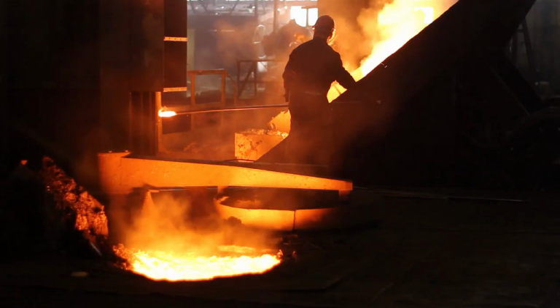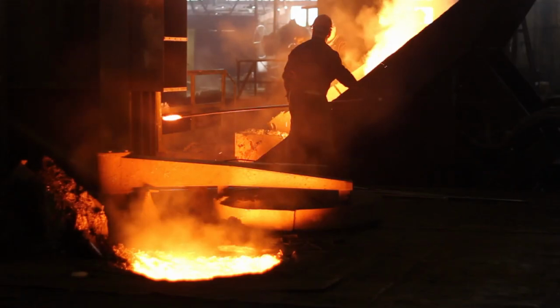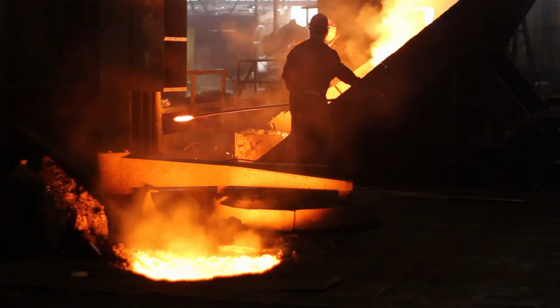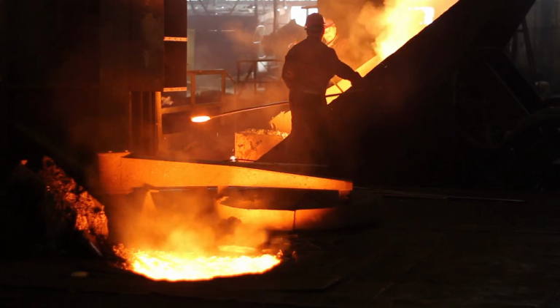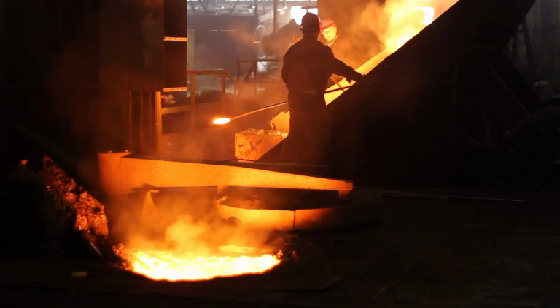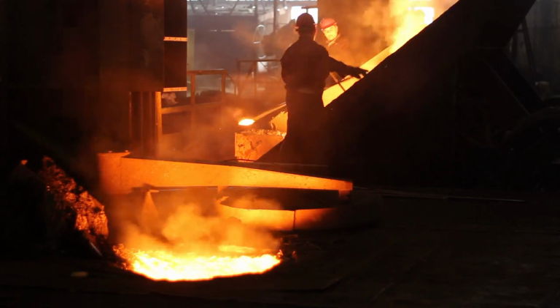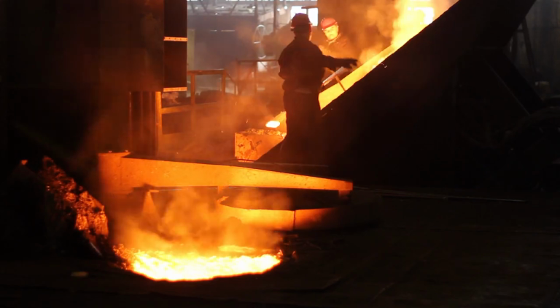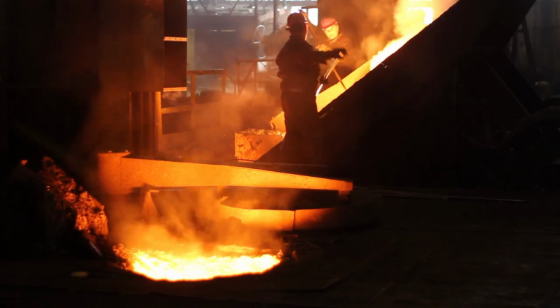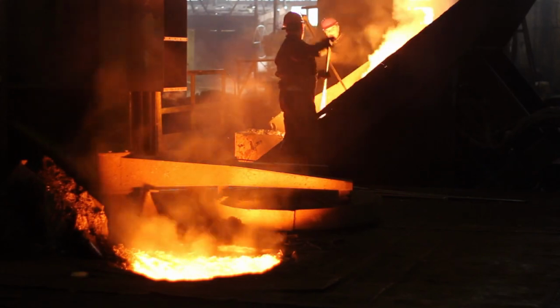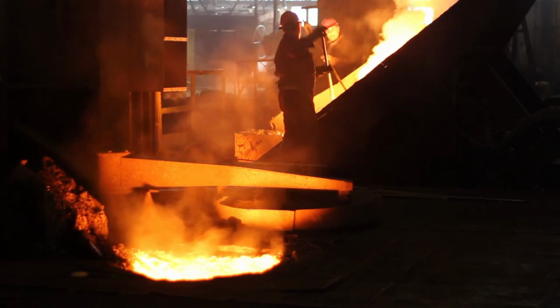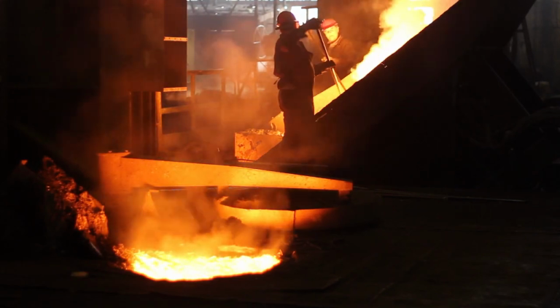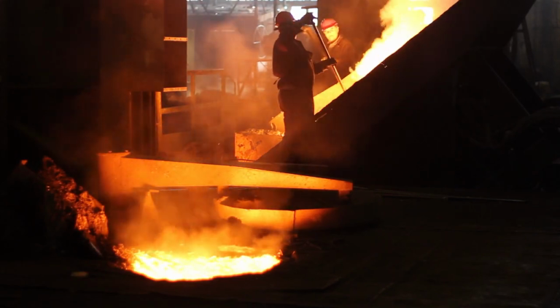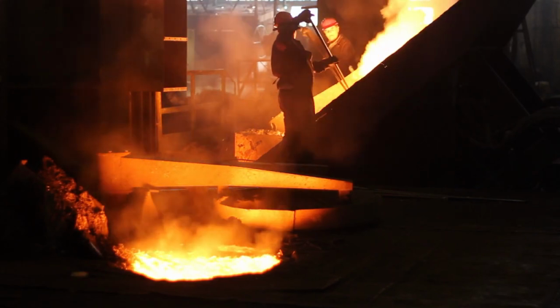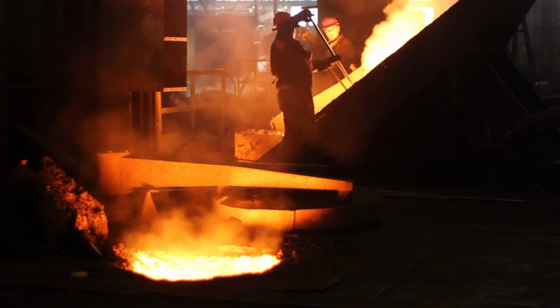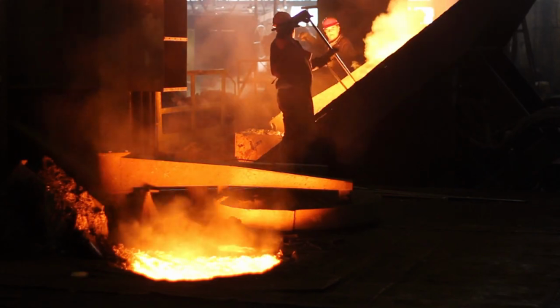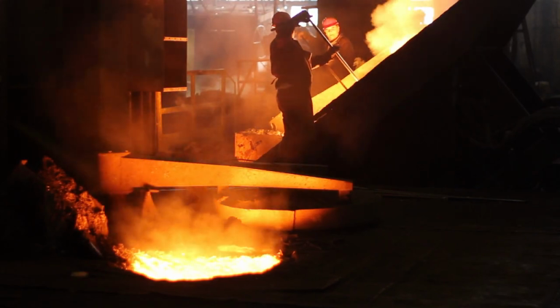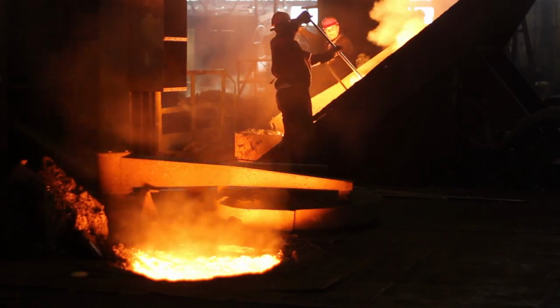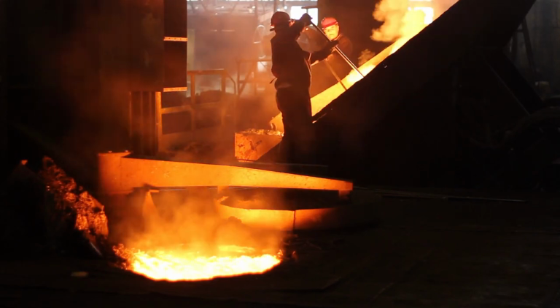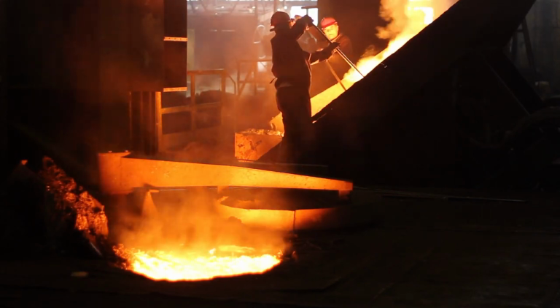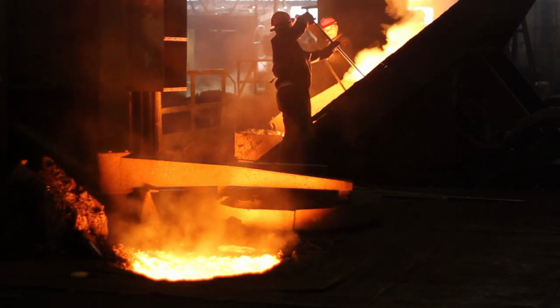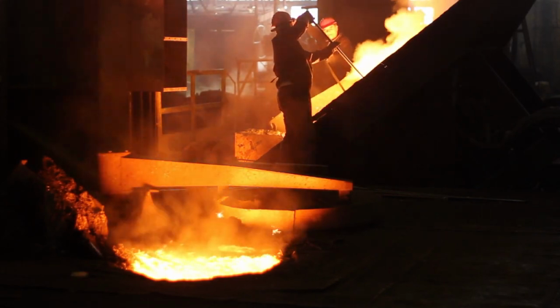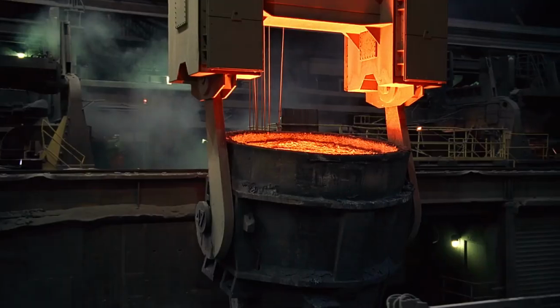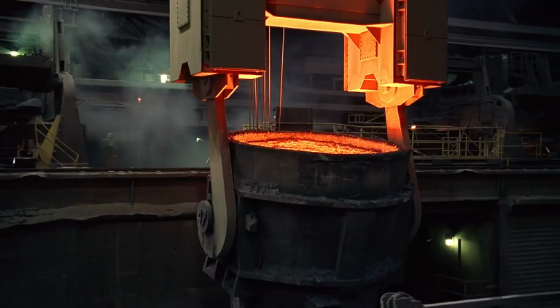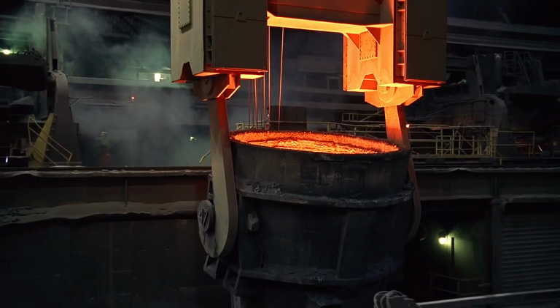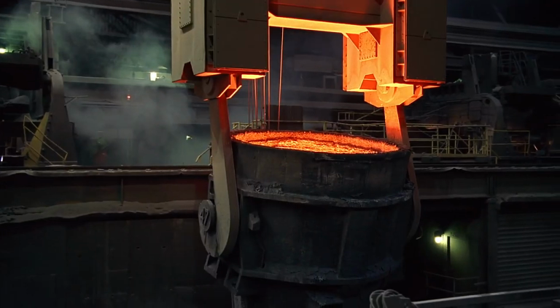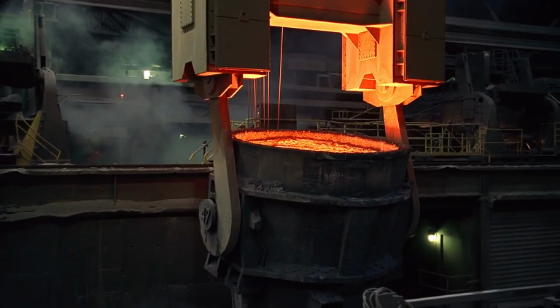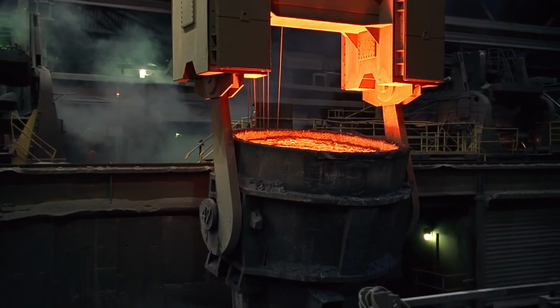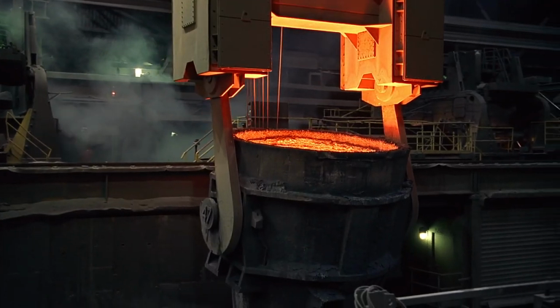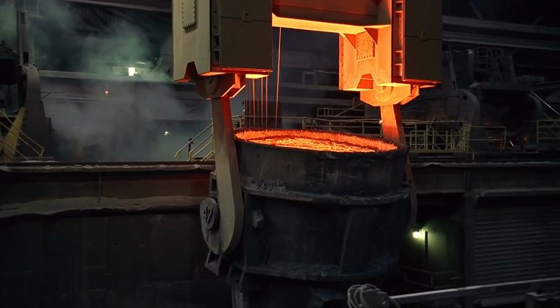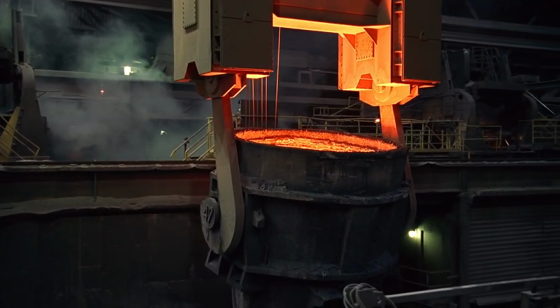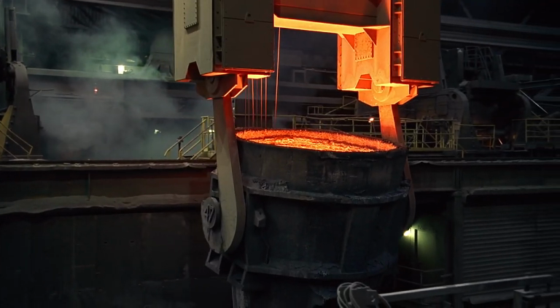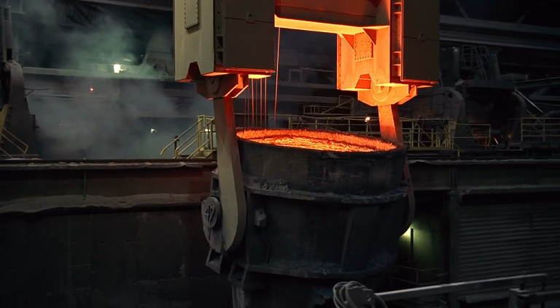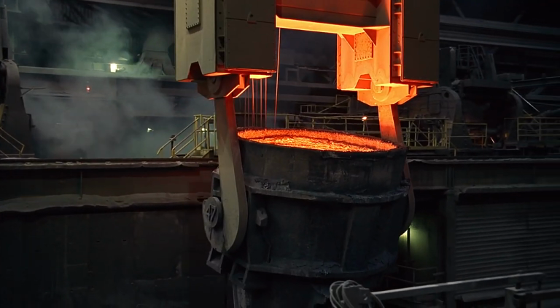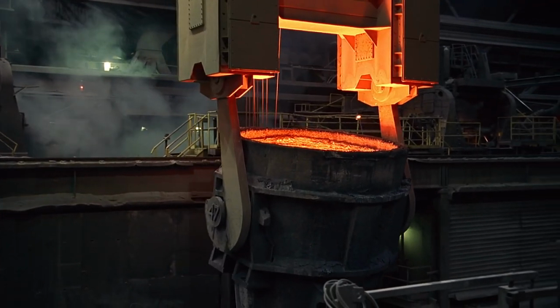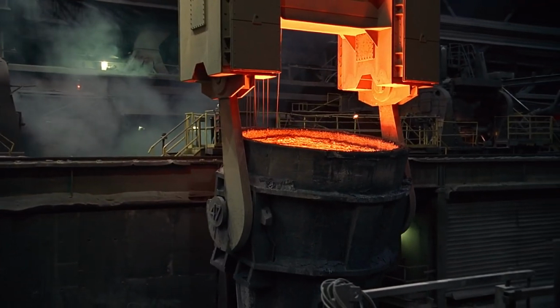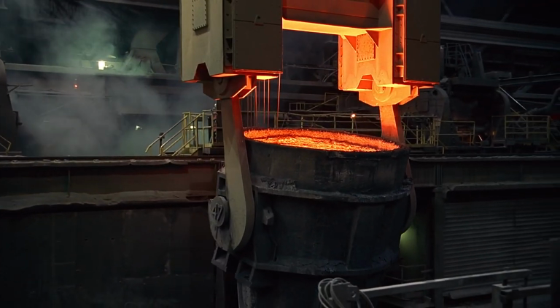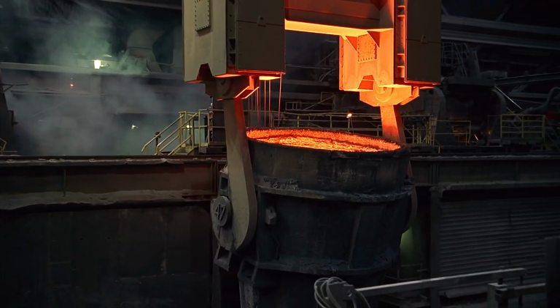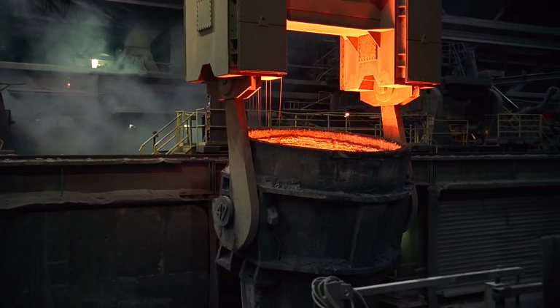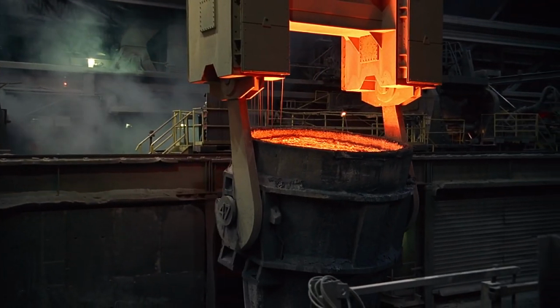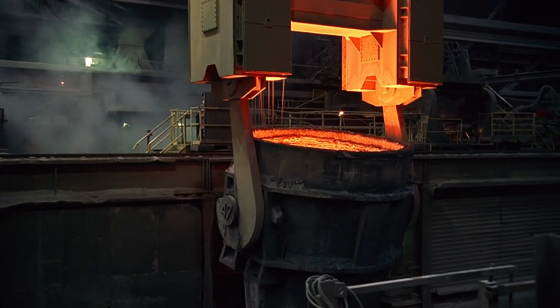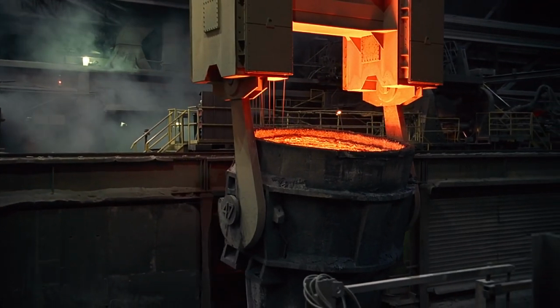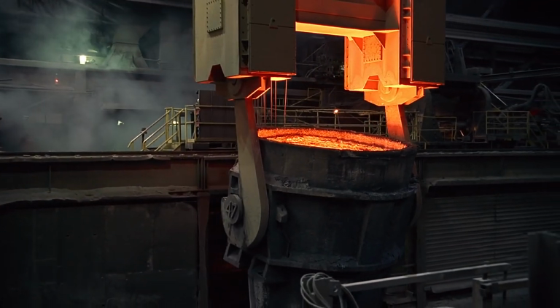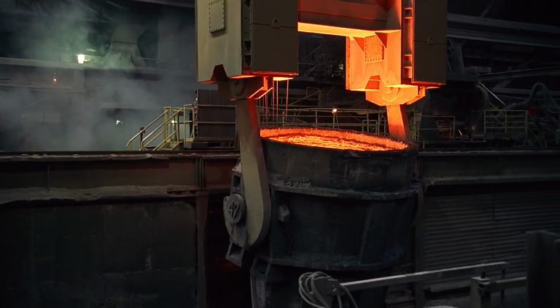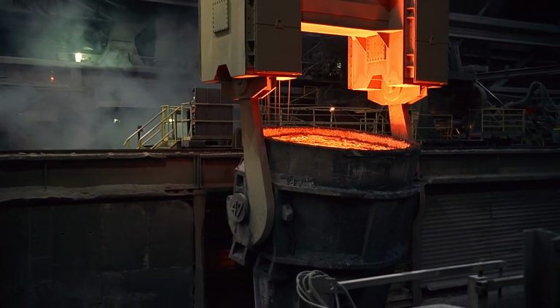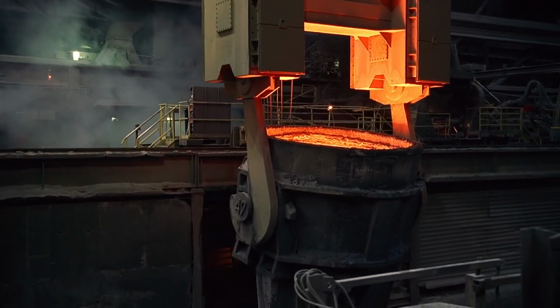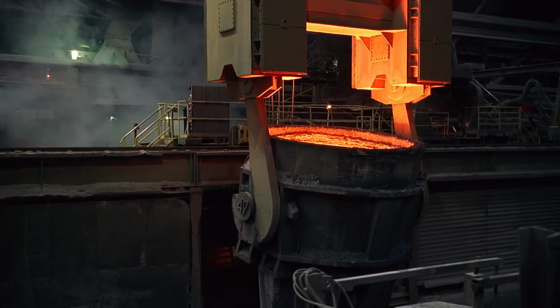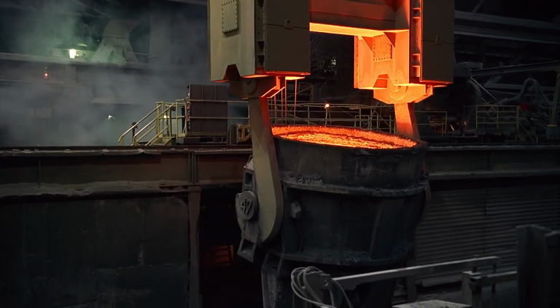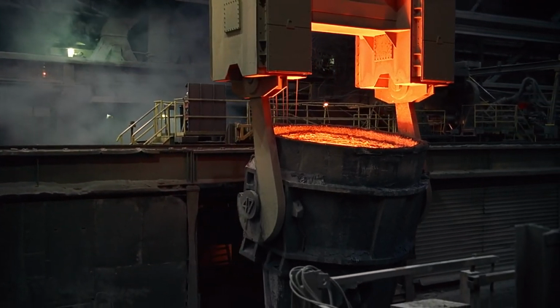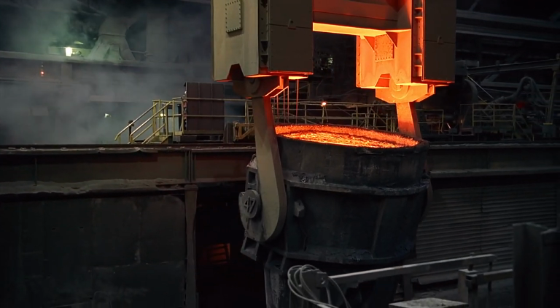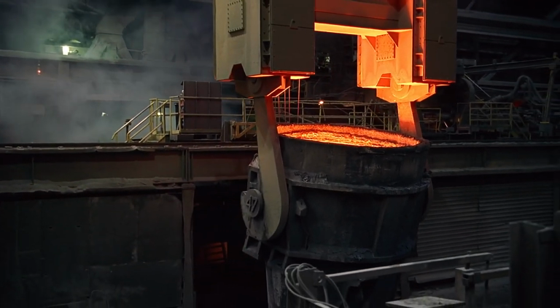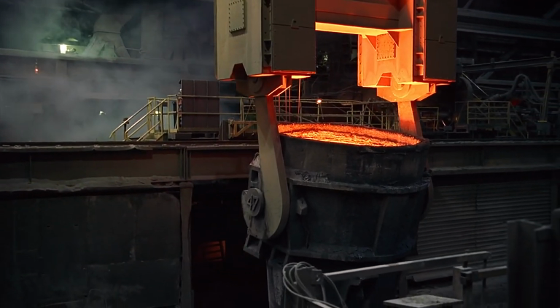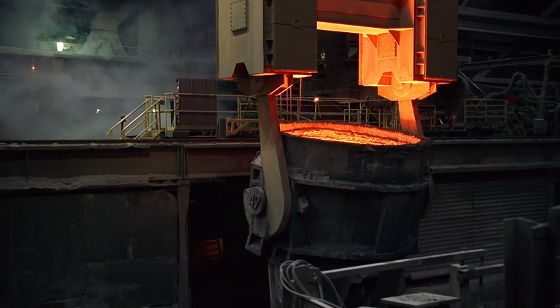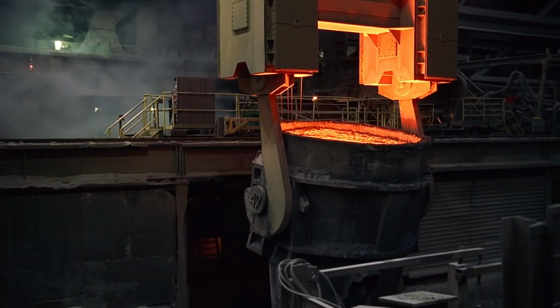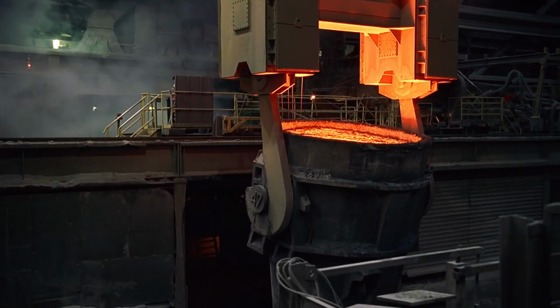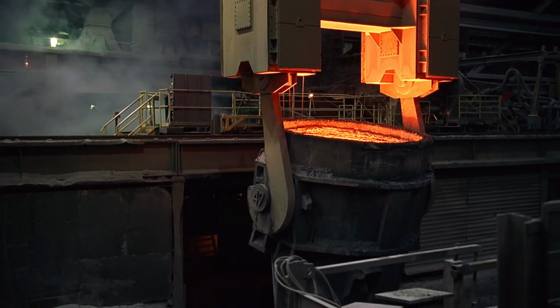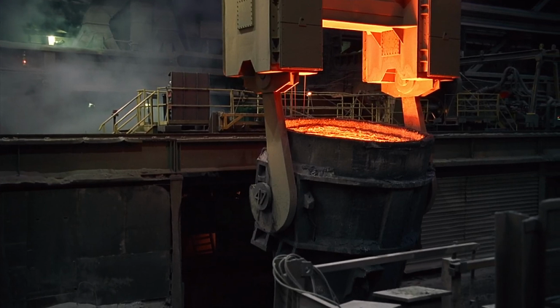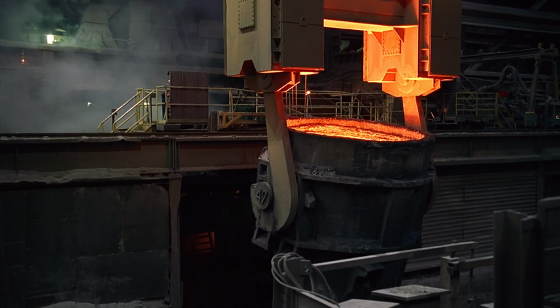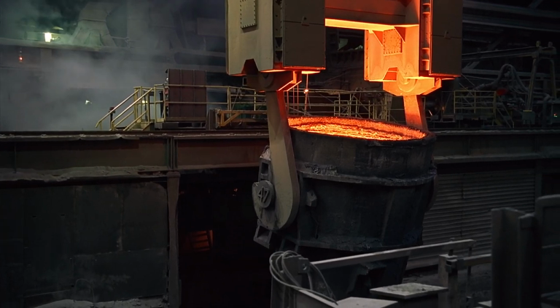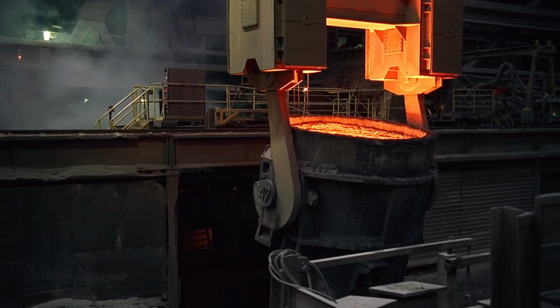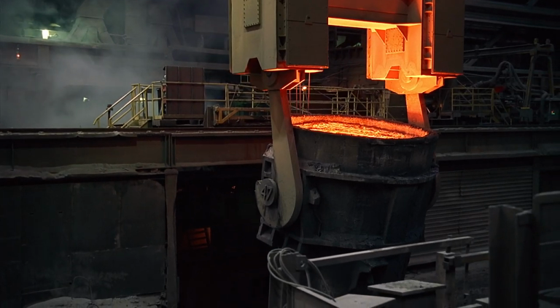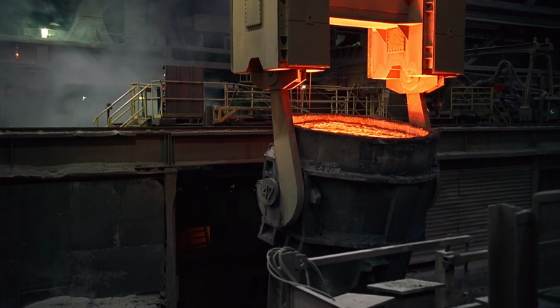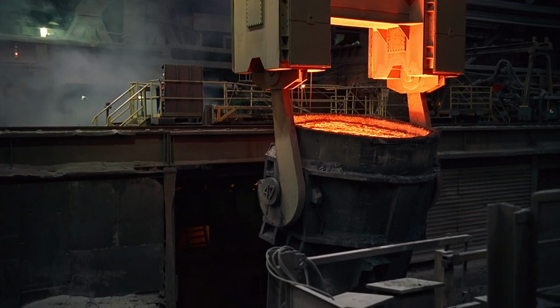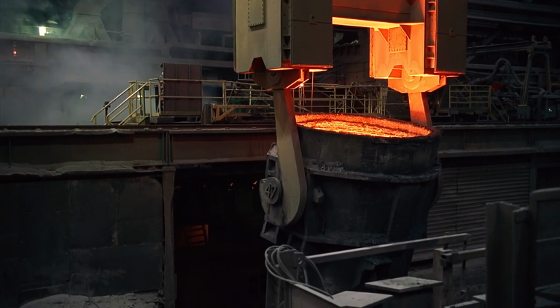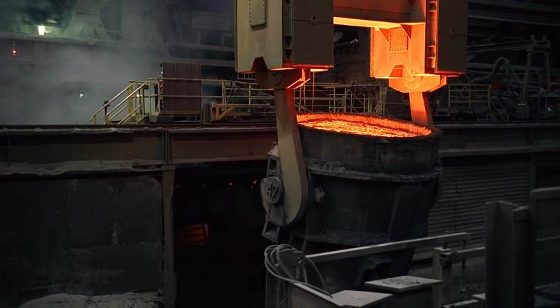At steel mills around the world, our Mobil Grease XHP461 helps companies enhance the performance of mill bearings.